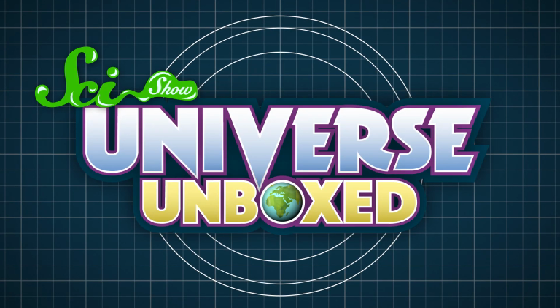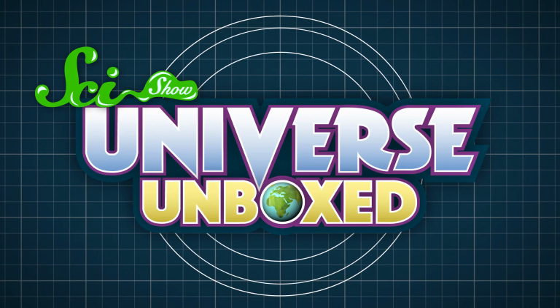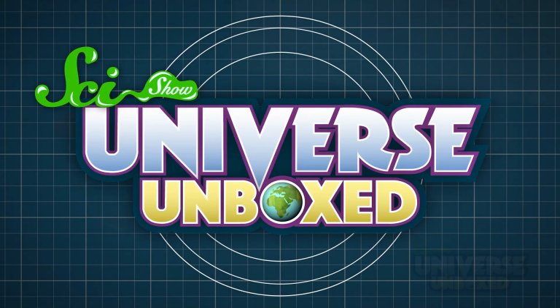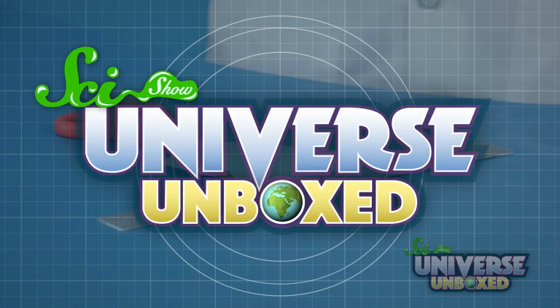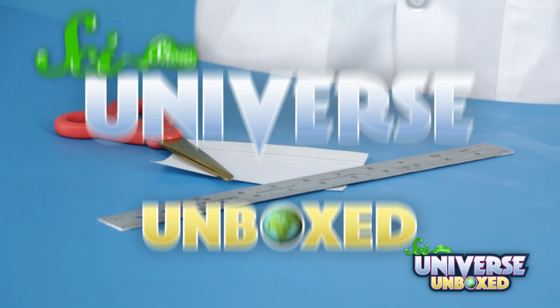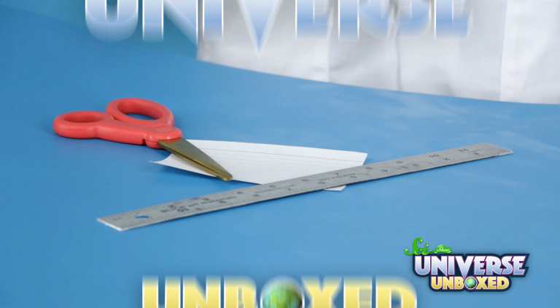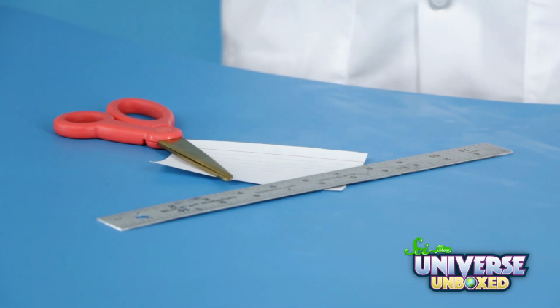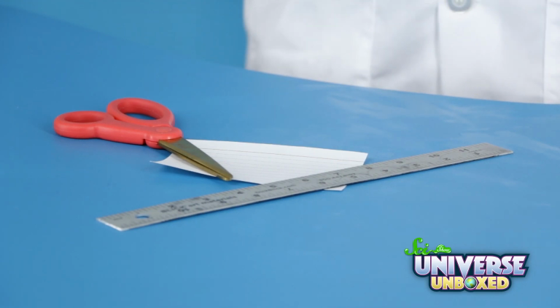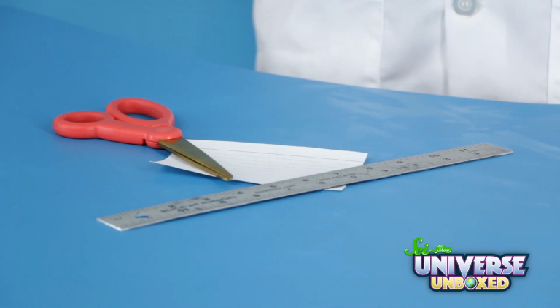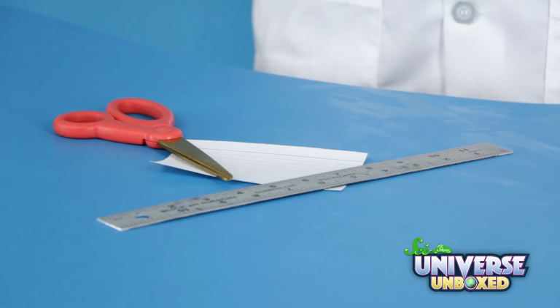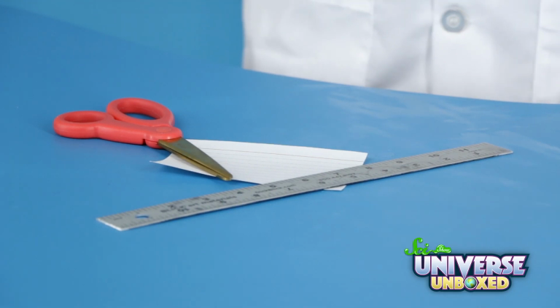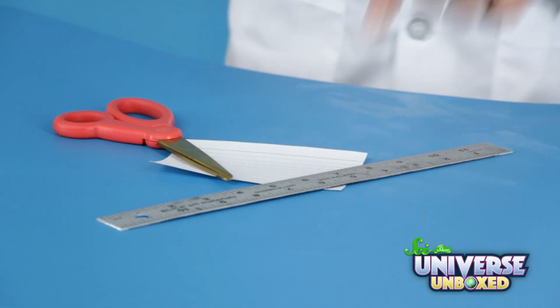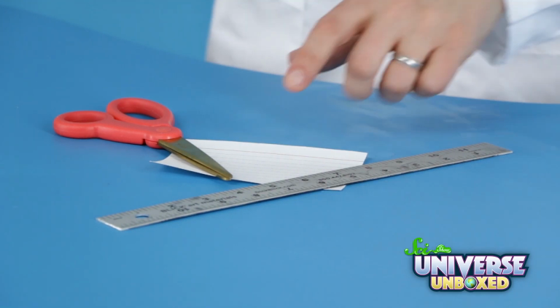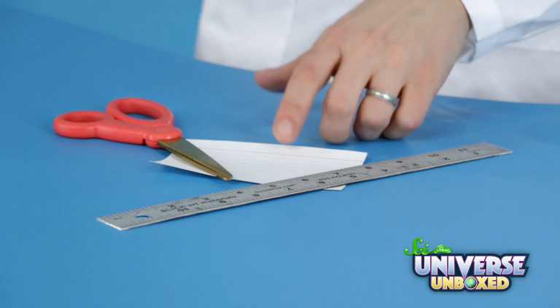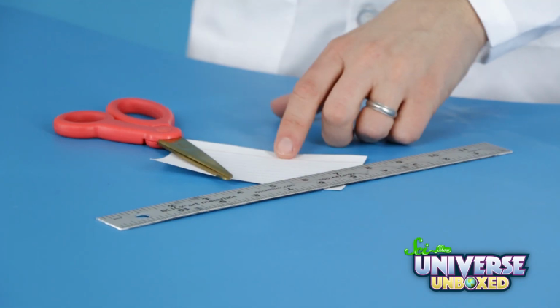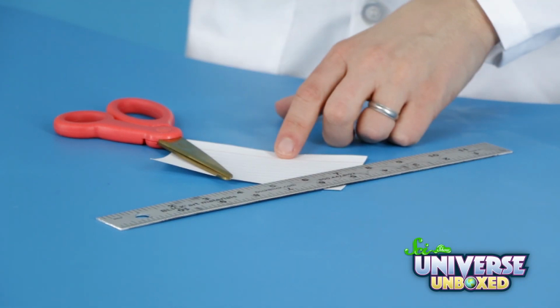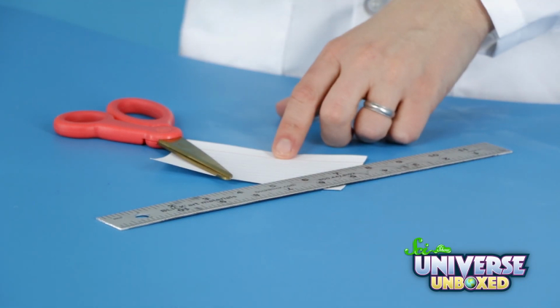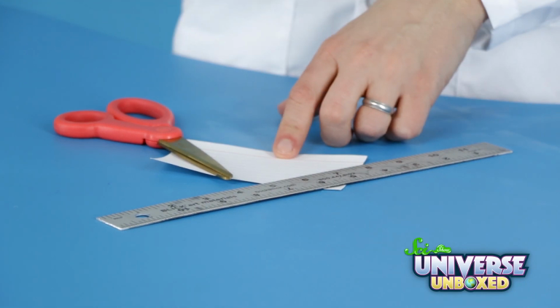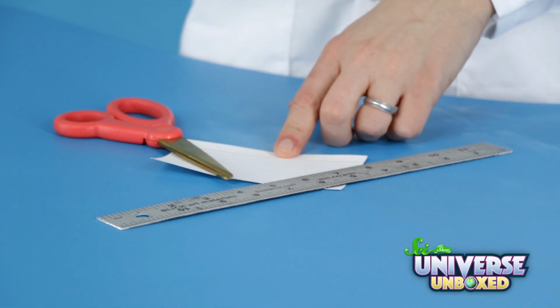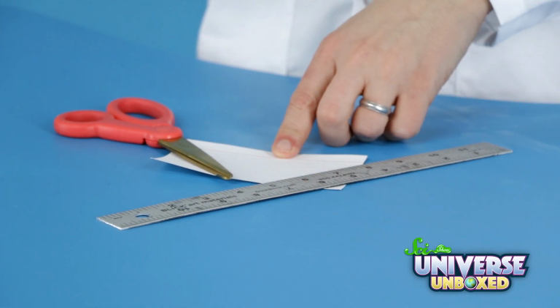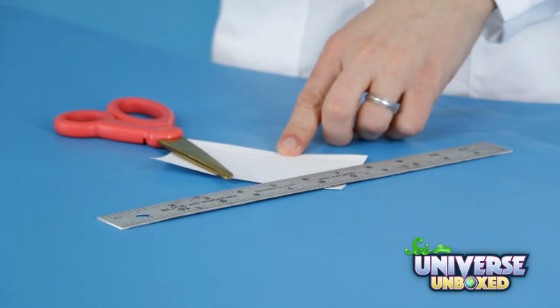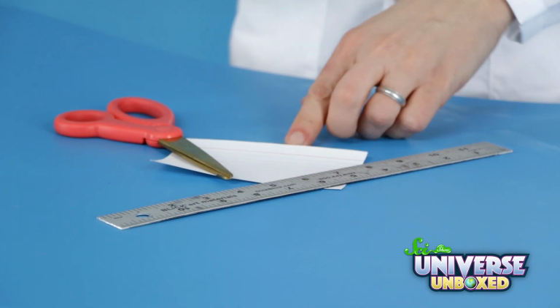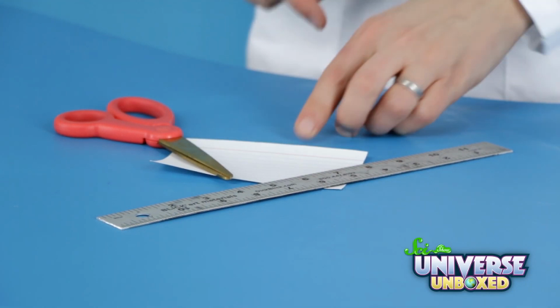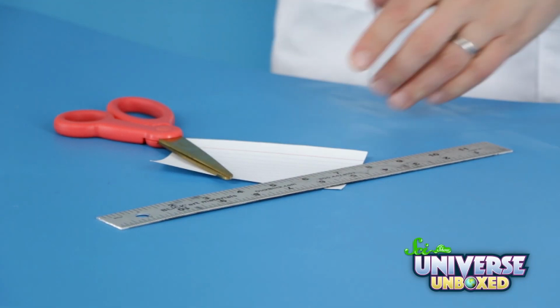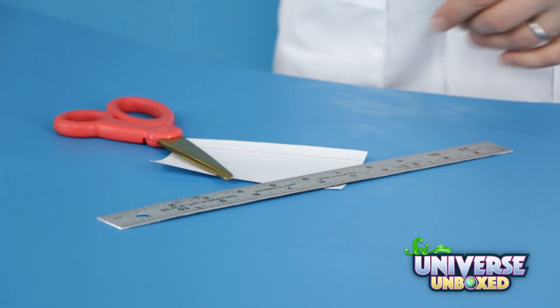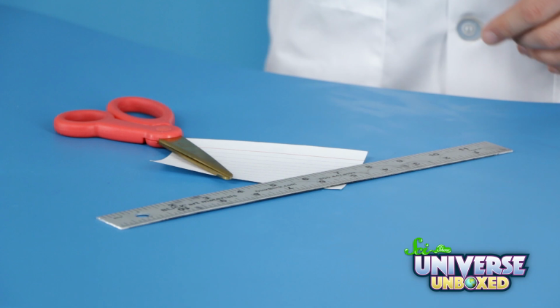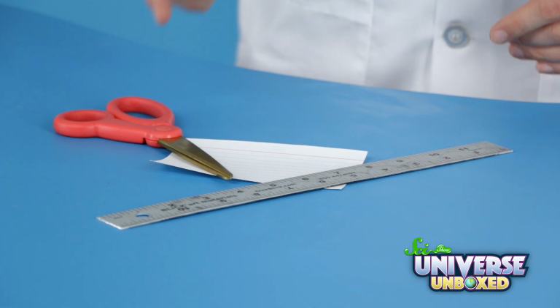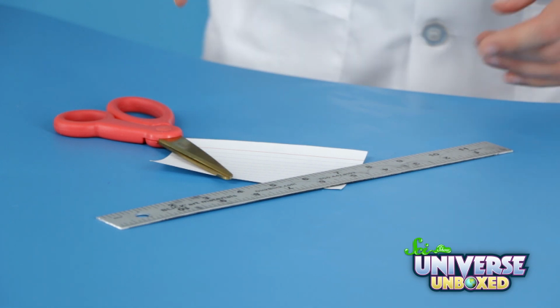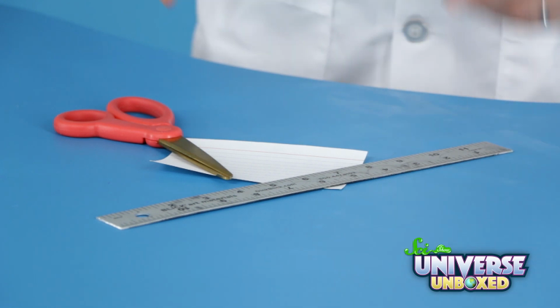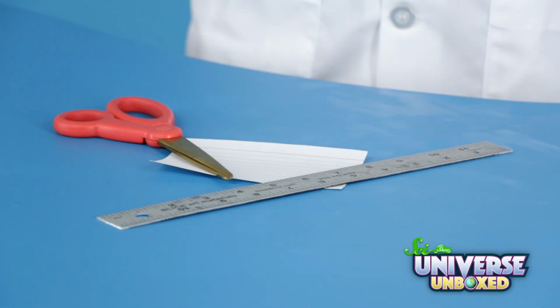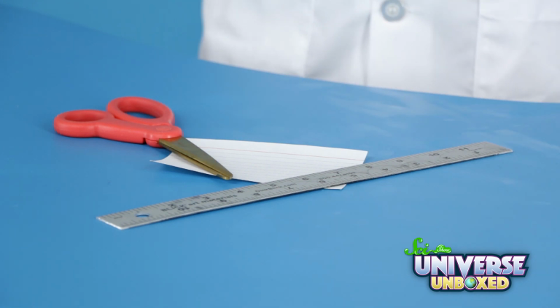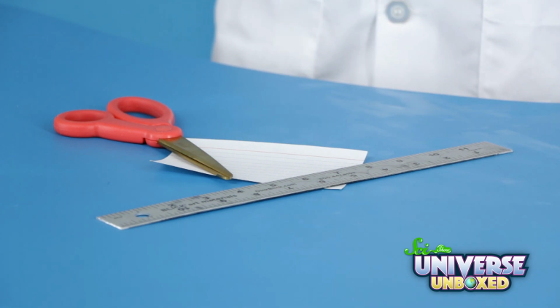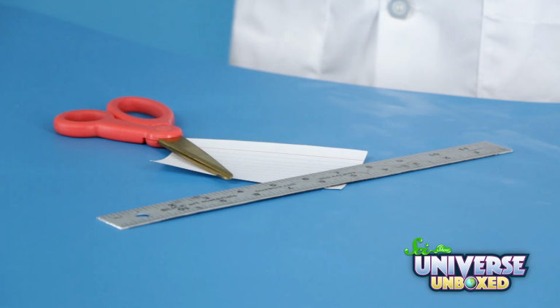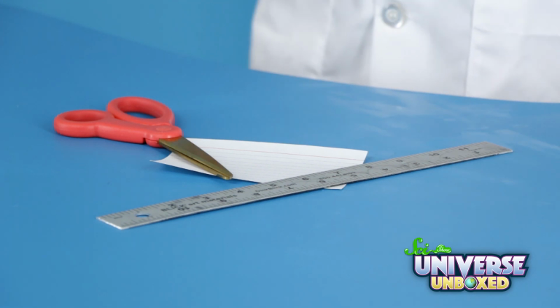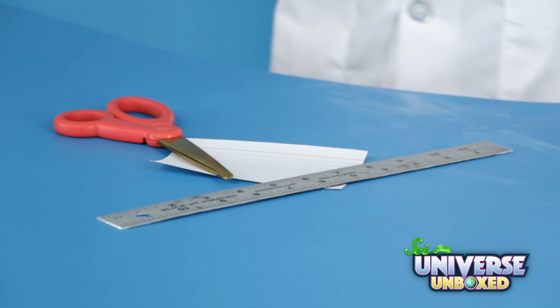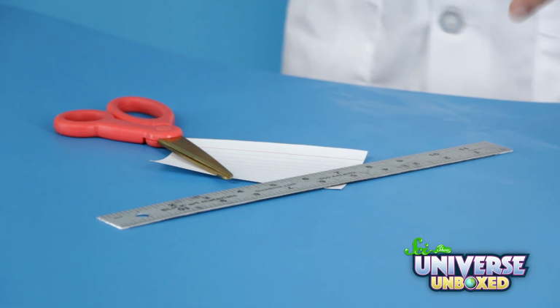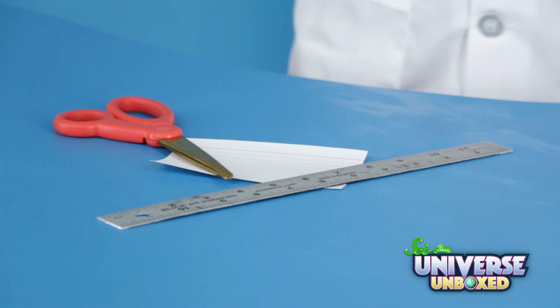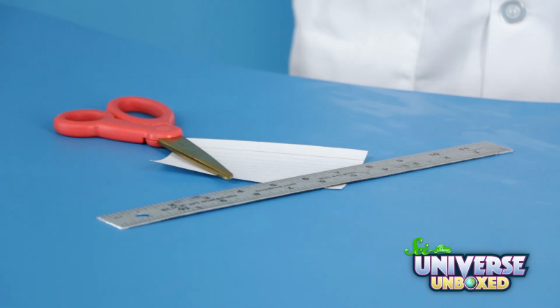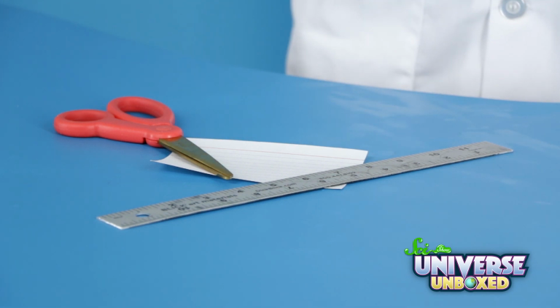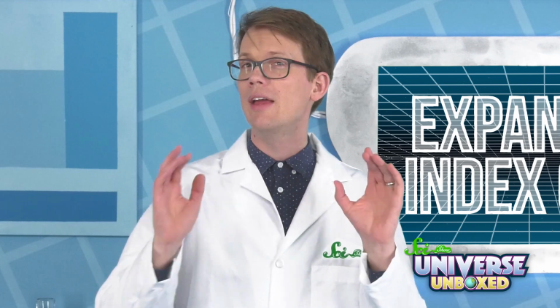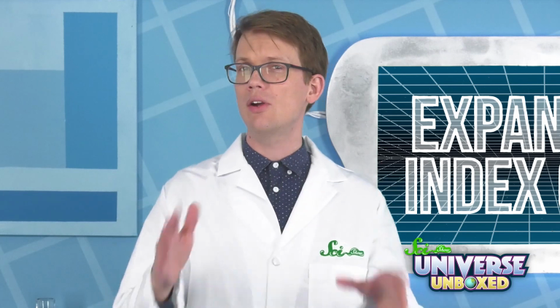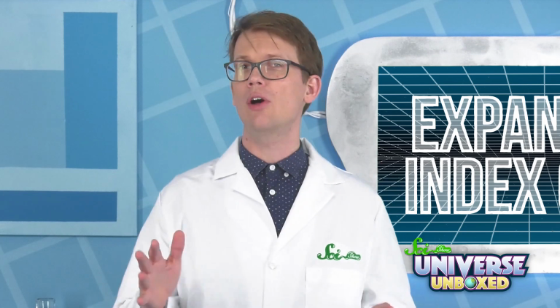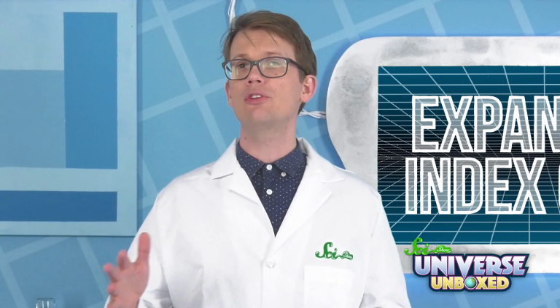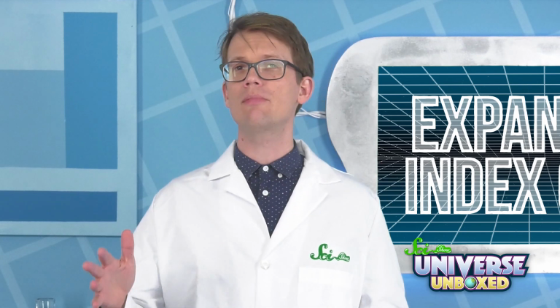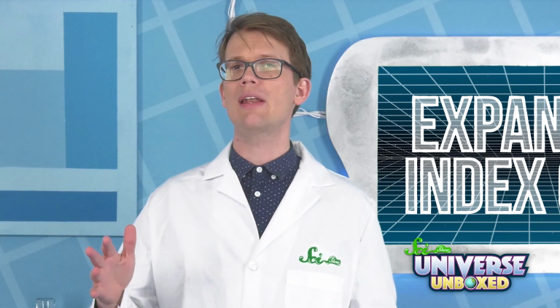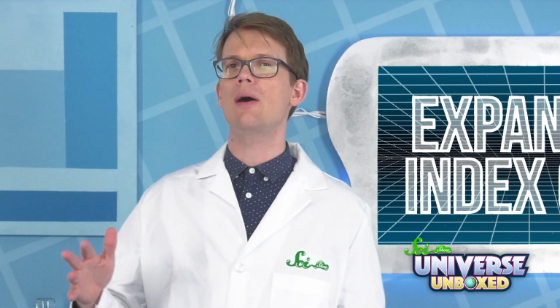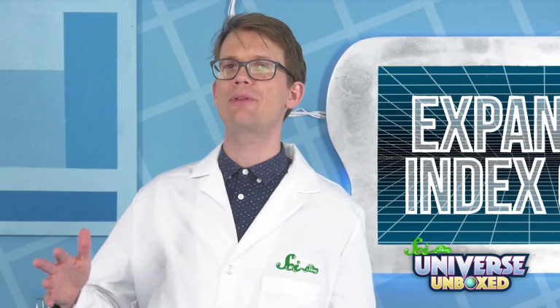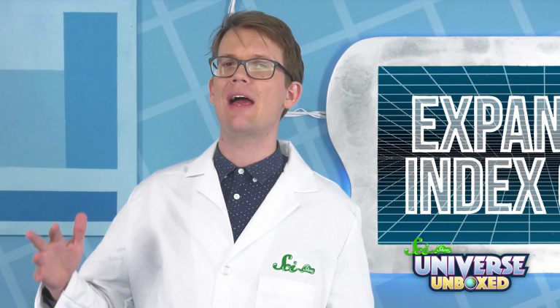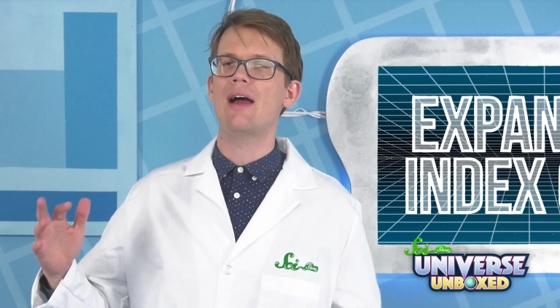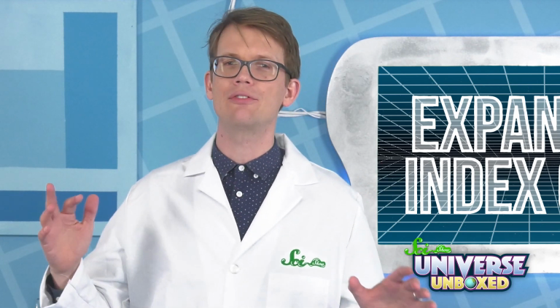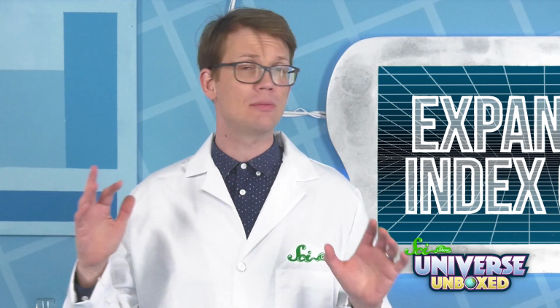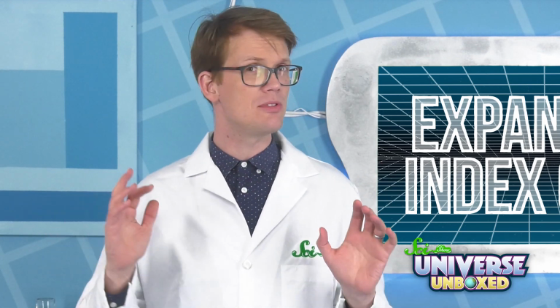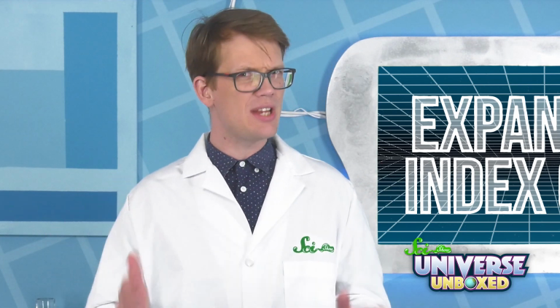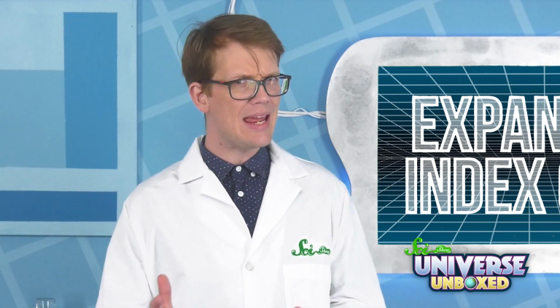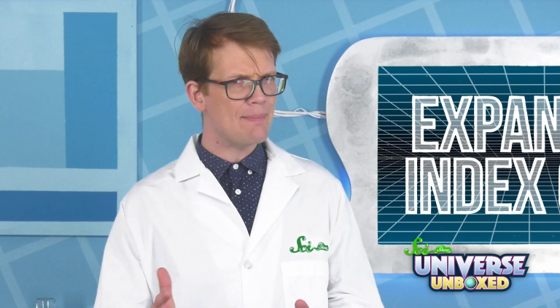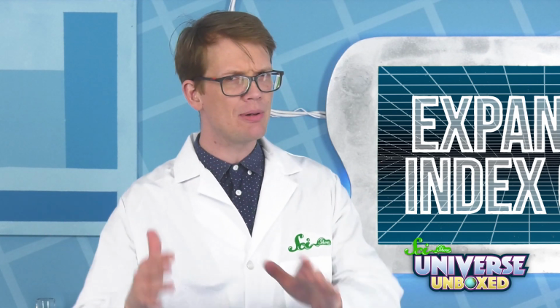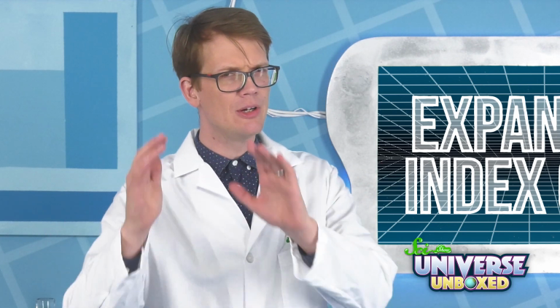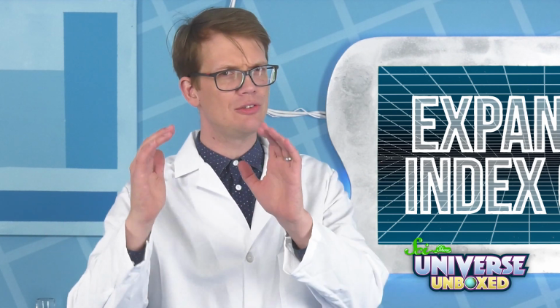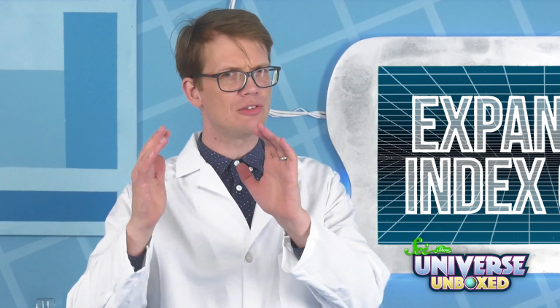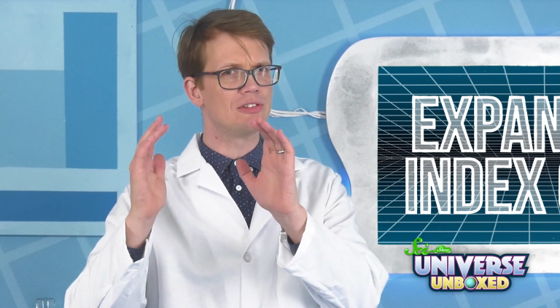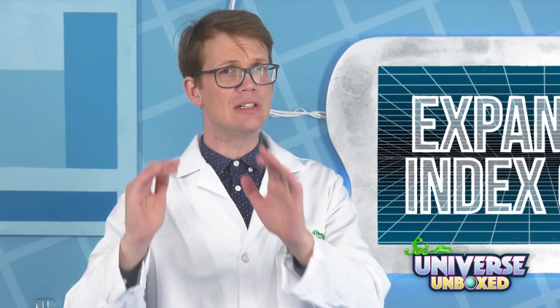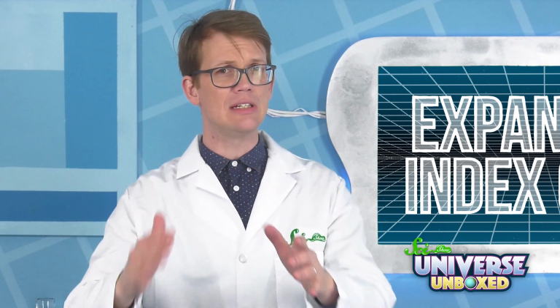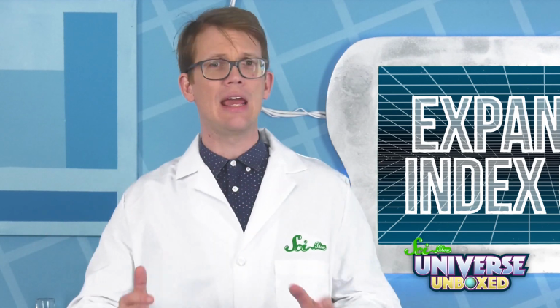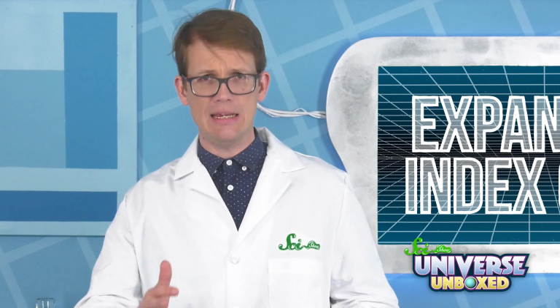To make this work, you'll need a 4x6 index card, scissors, and a ruler. It also might help to have some tape, just in case.